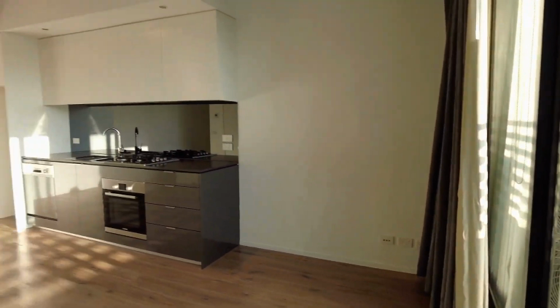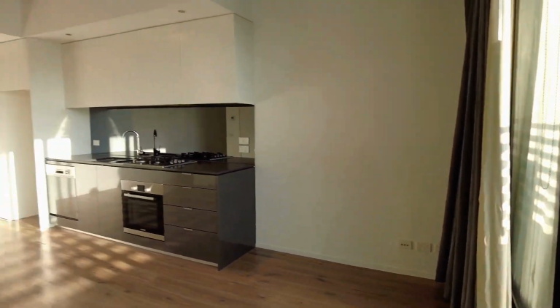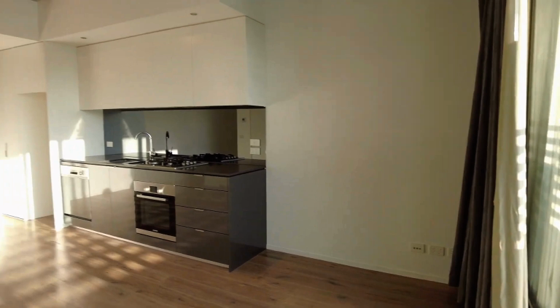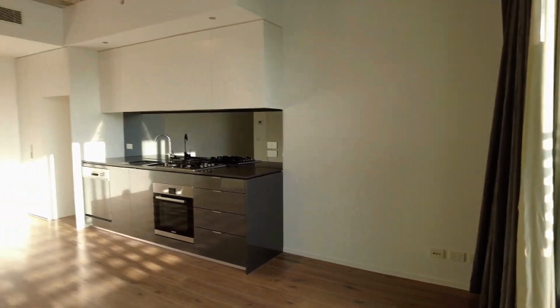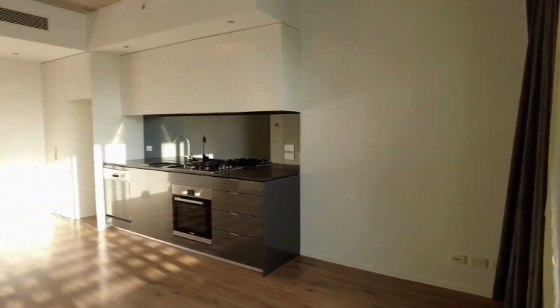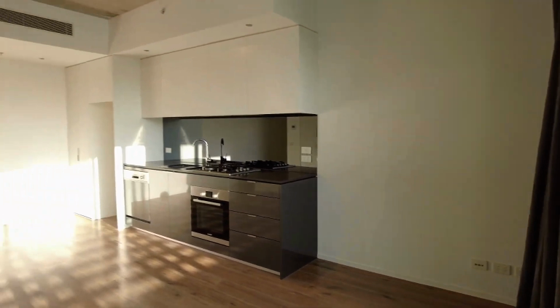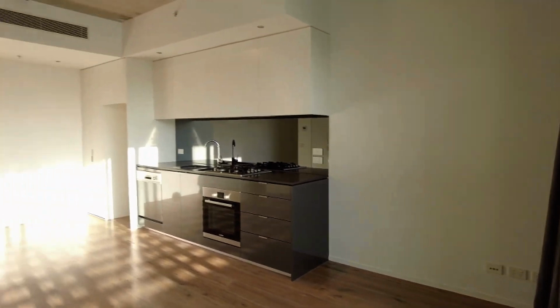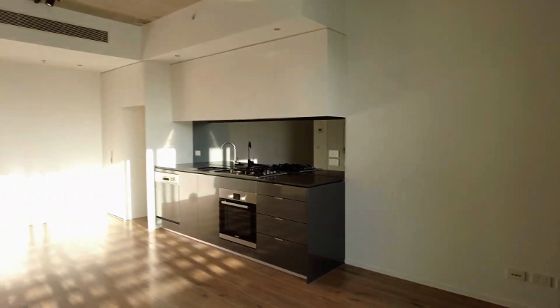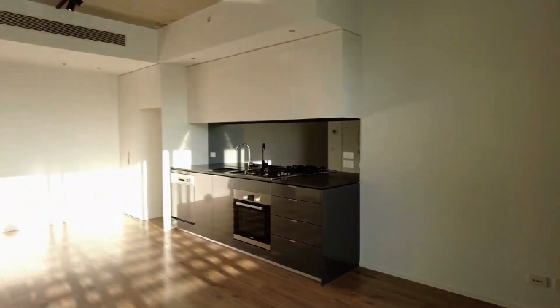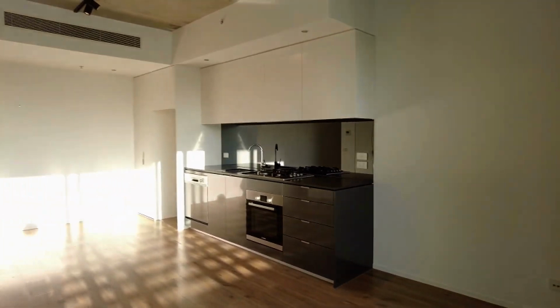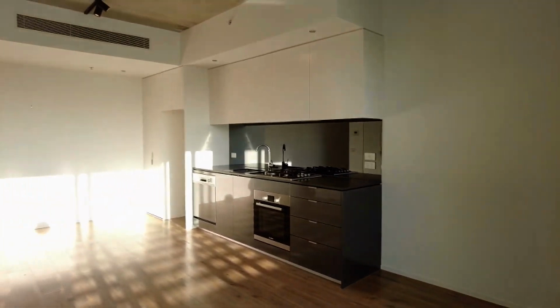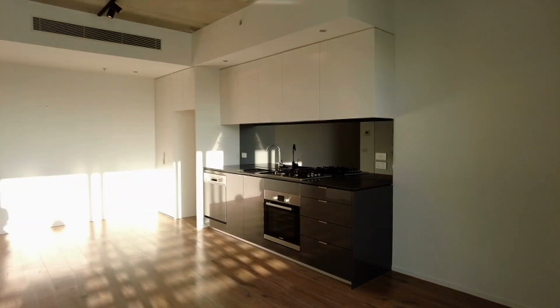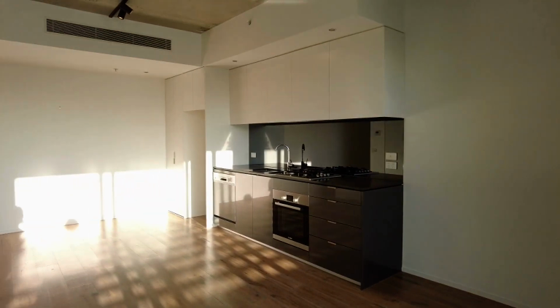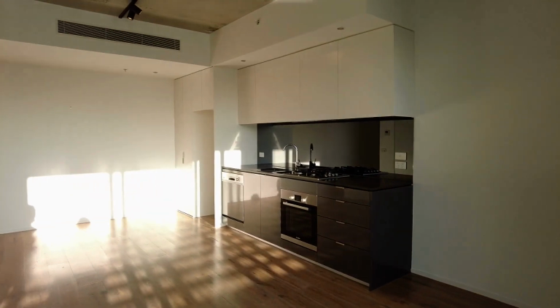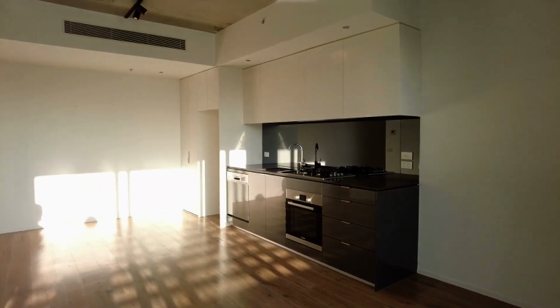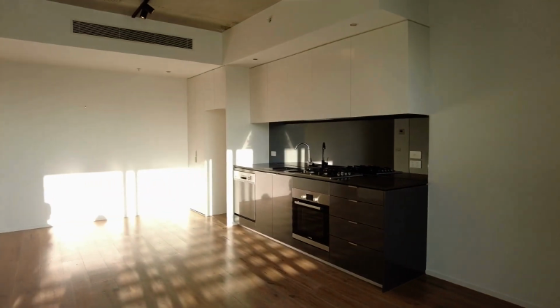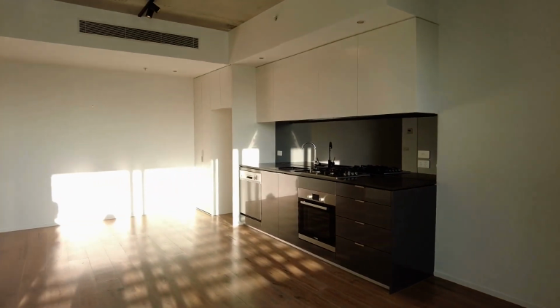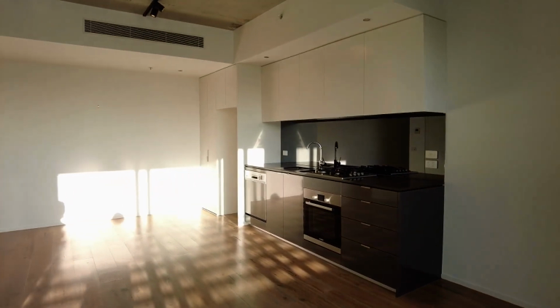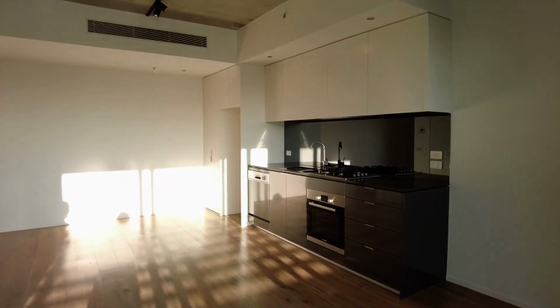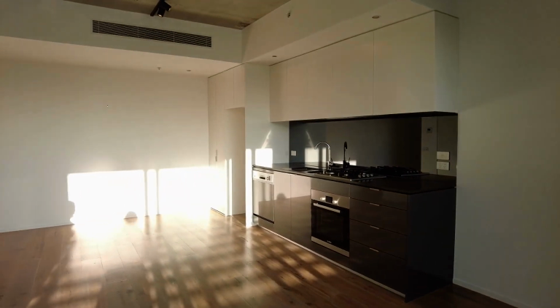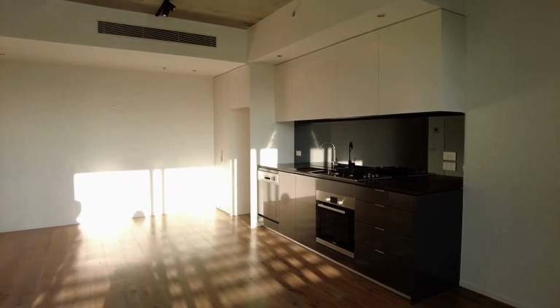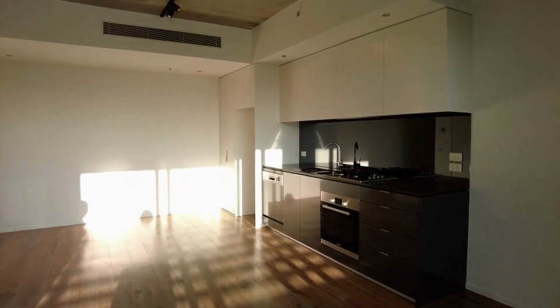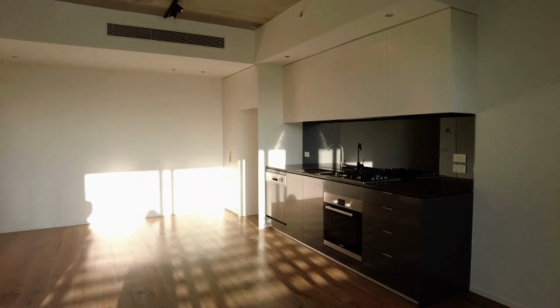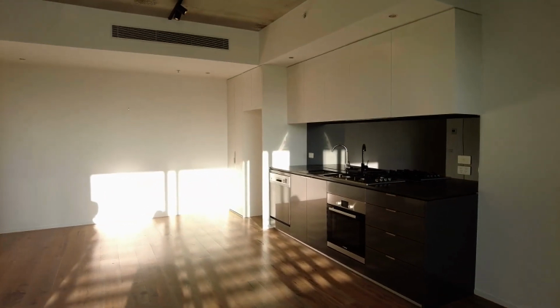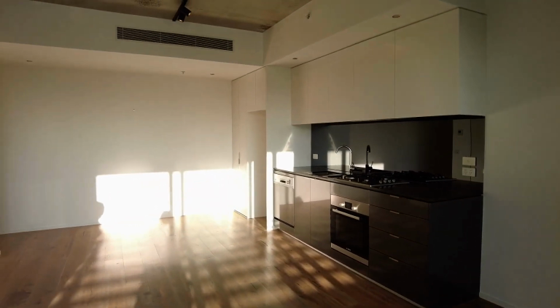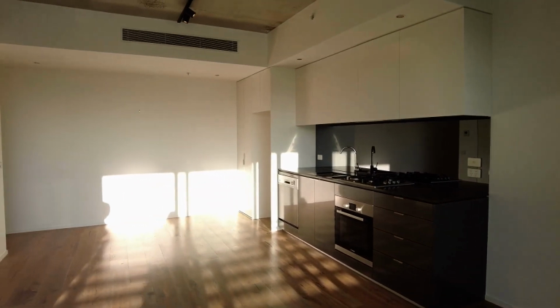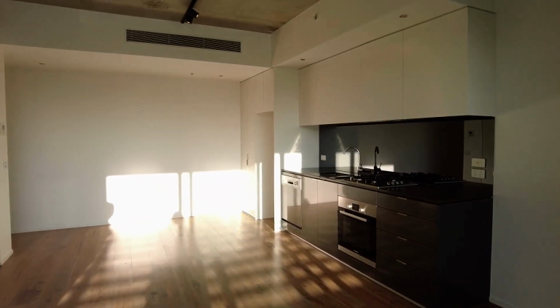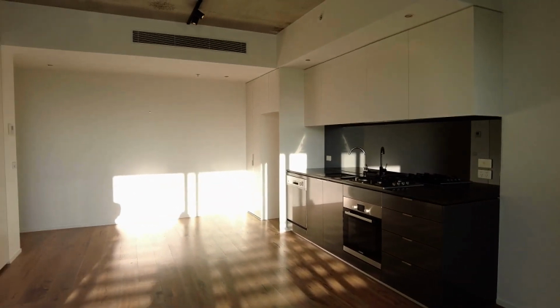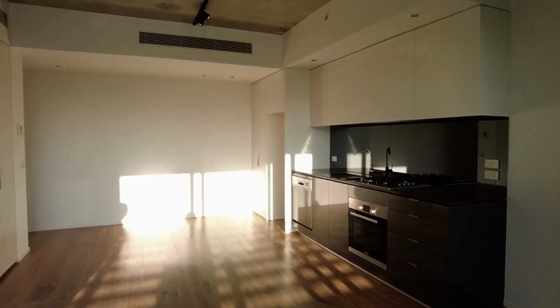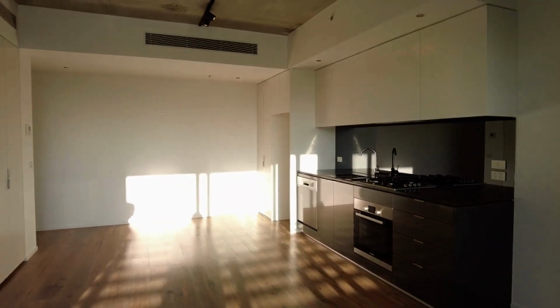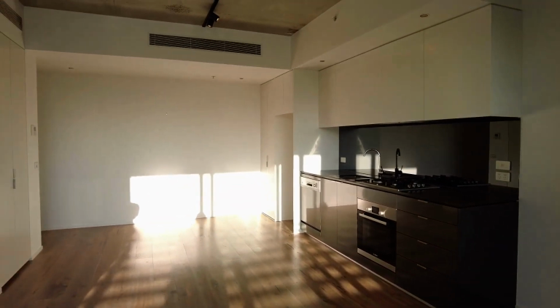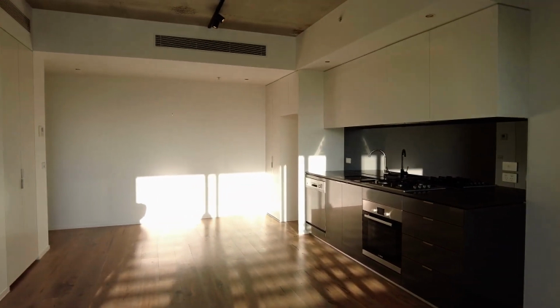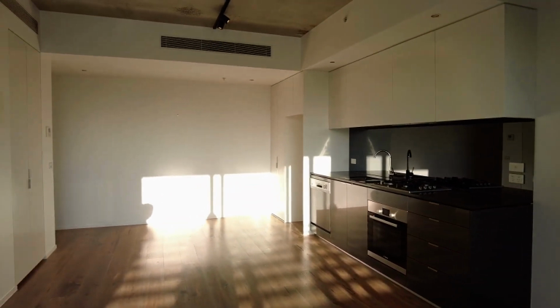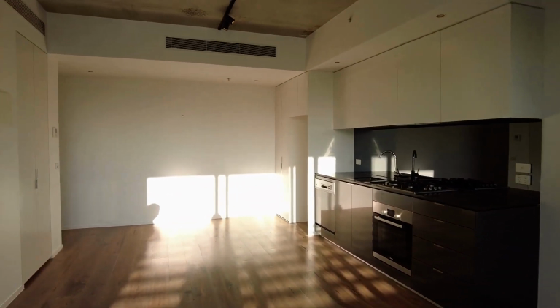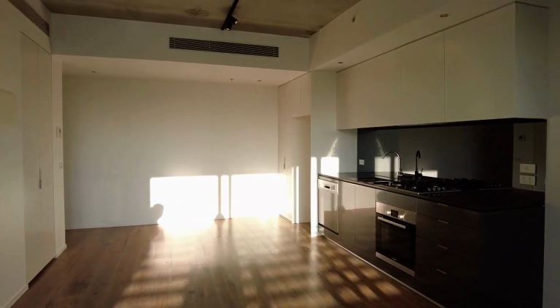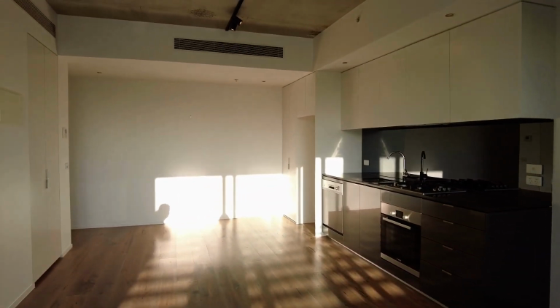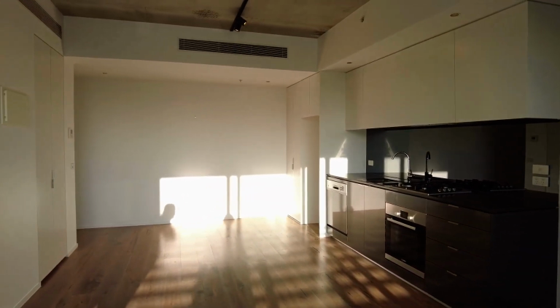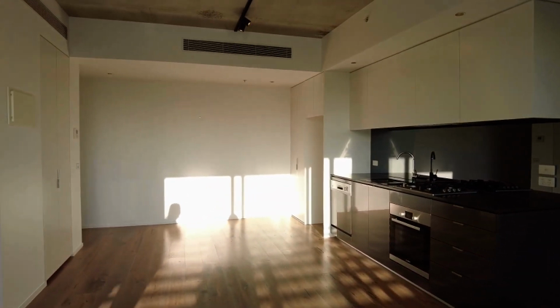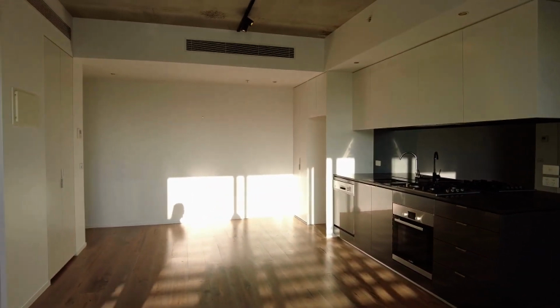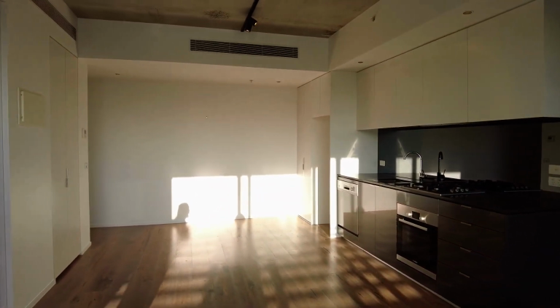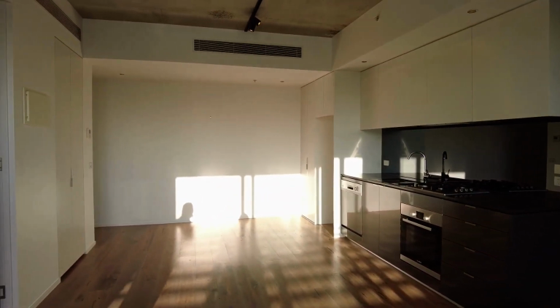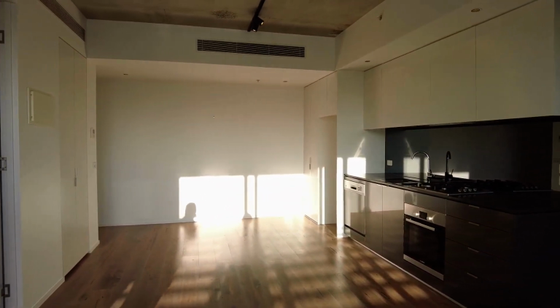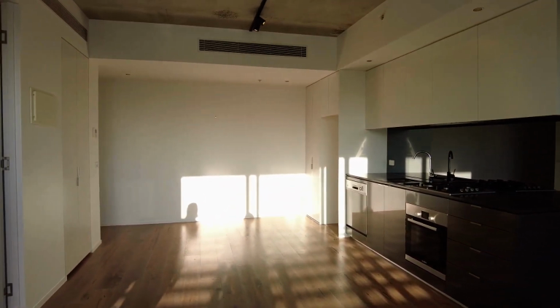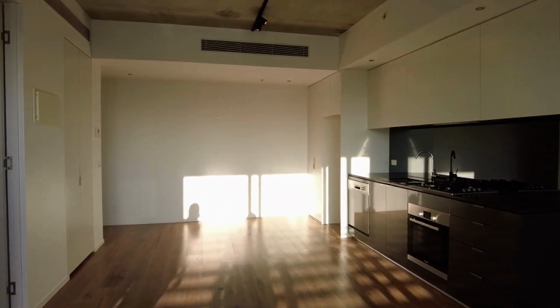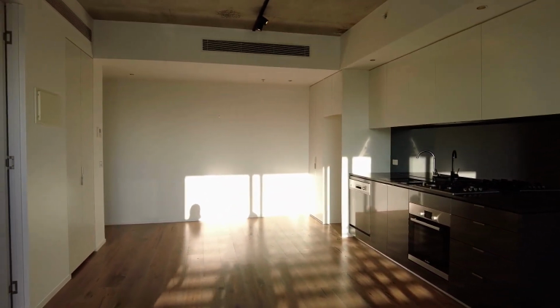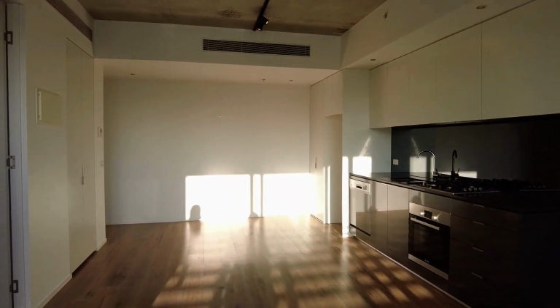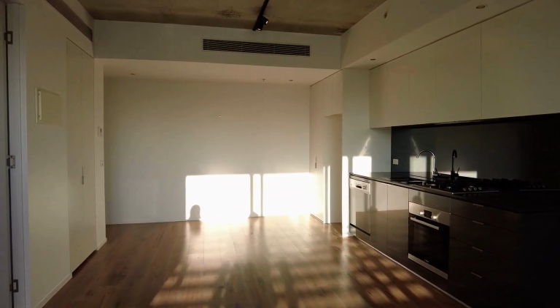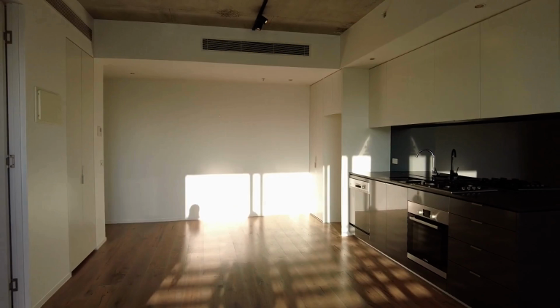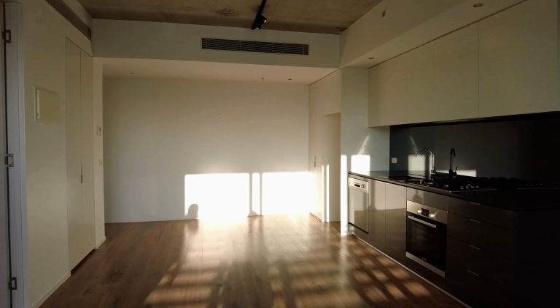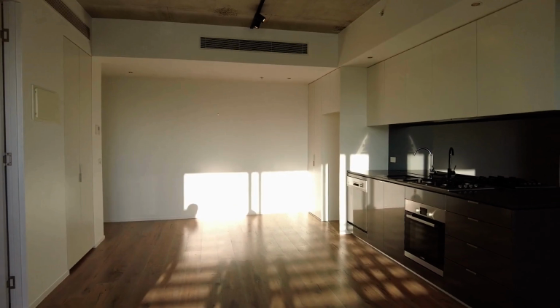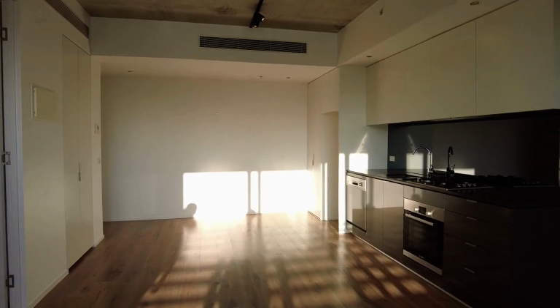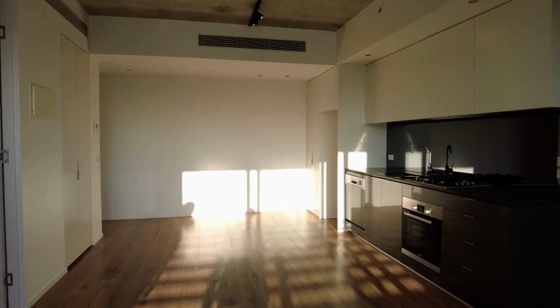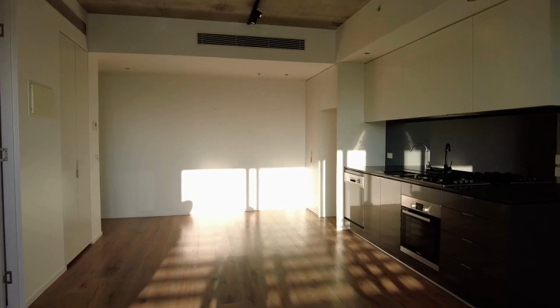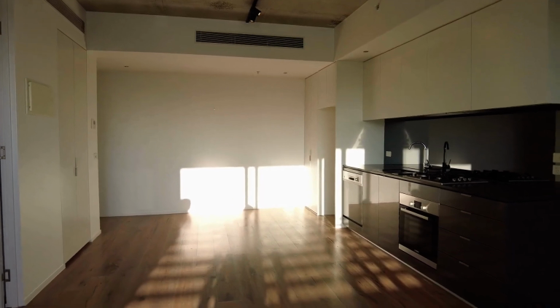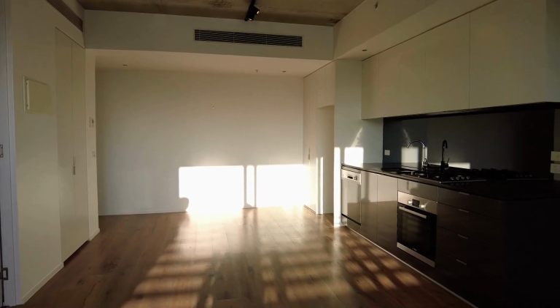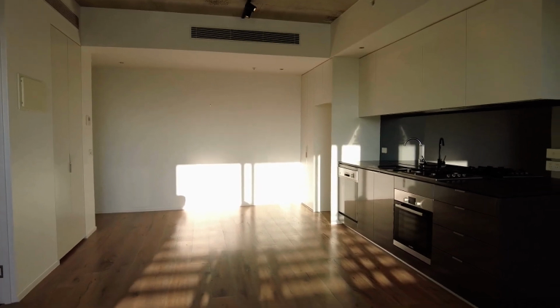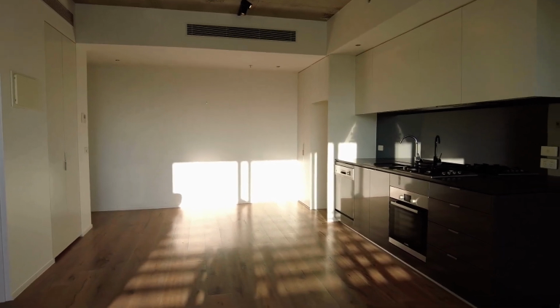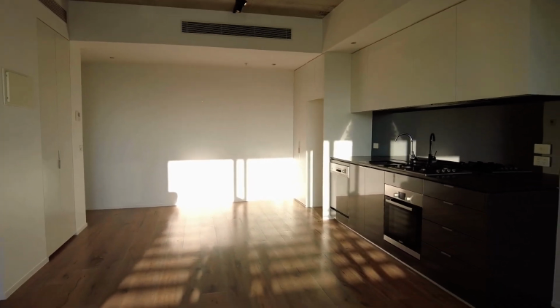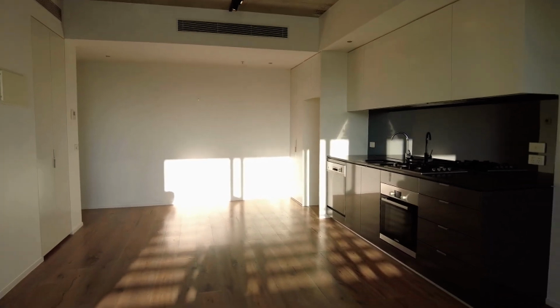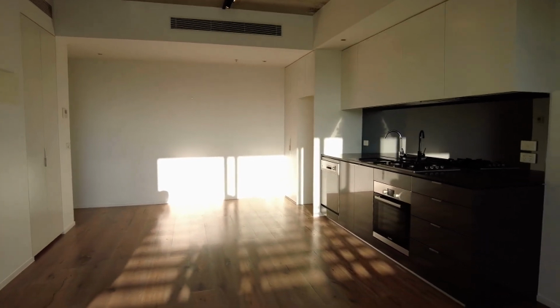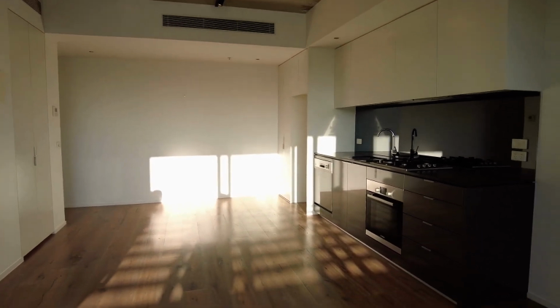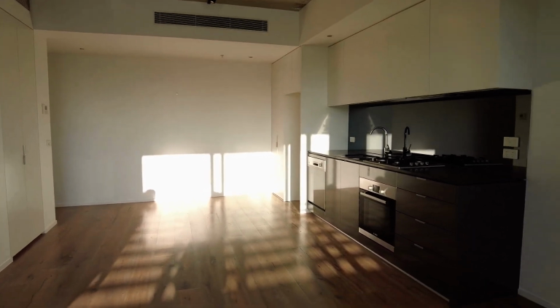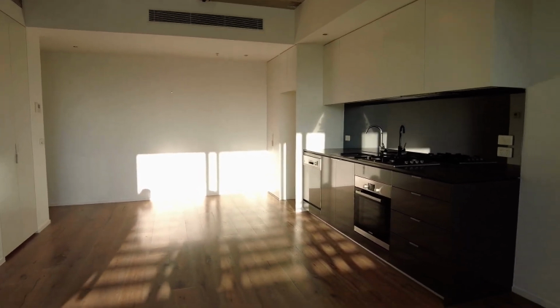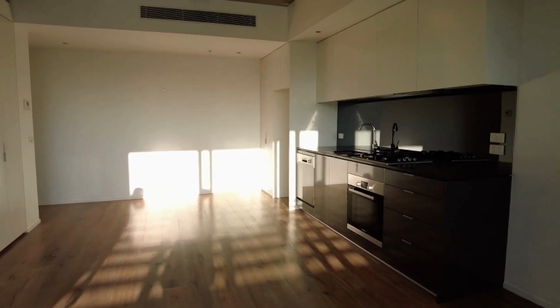Walking into the open plan living and dining, as you can see it is a great space. You've got floorboards throughout, heating and cooling.